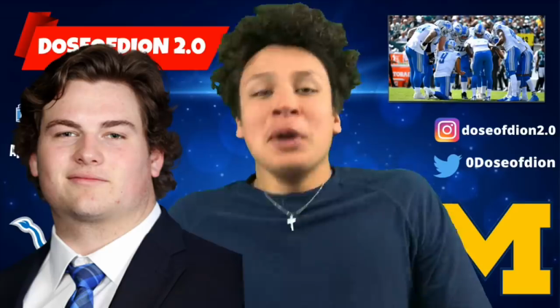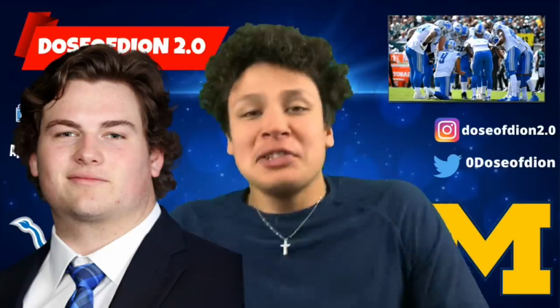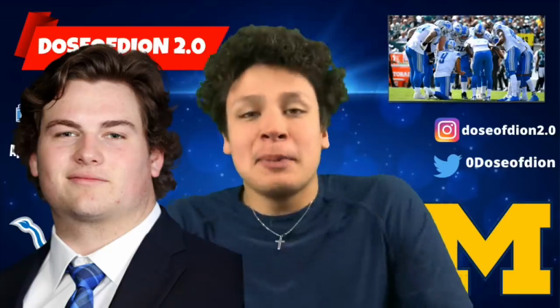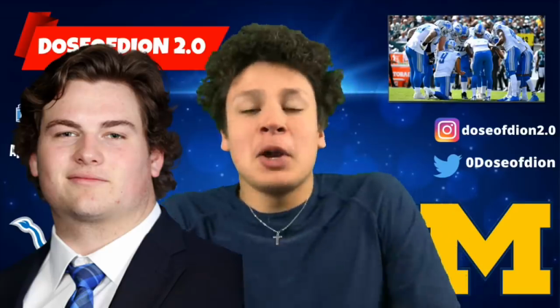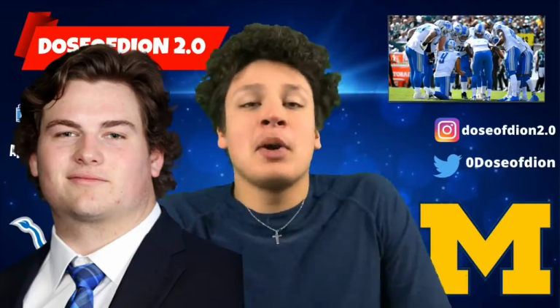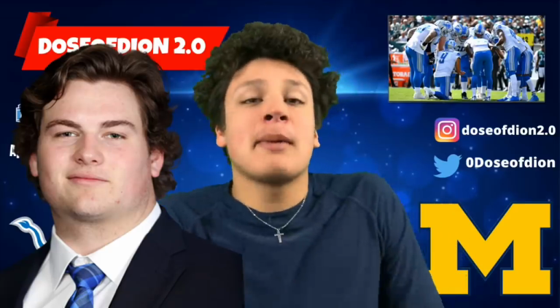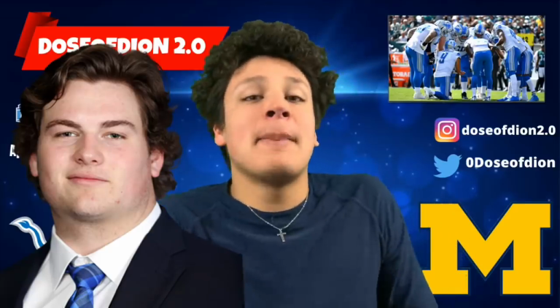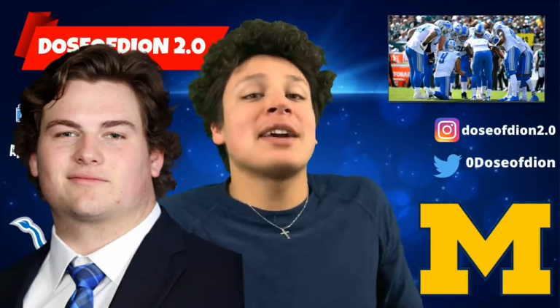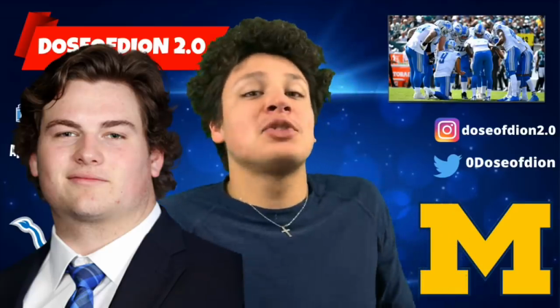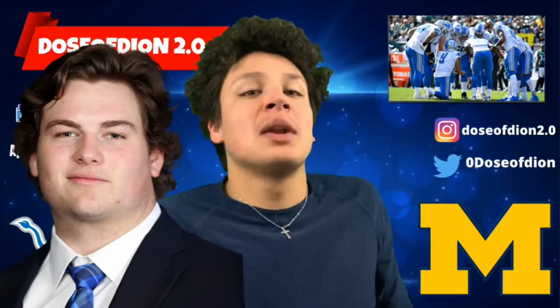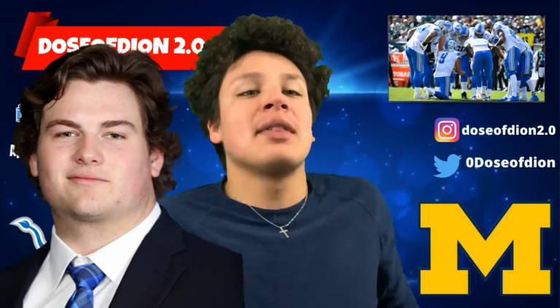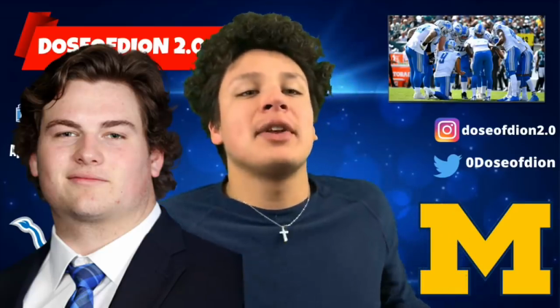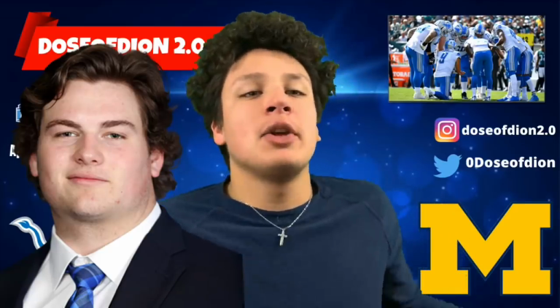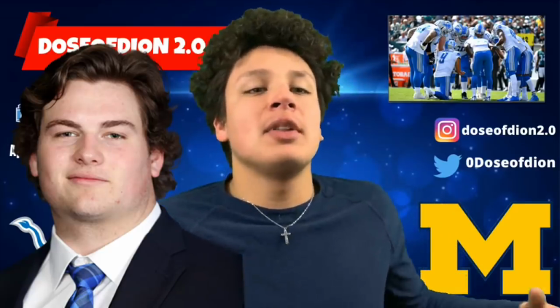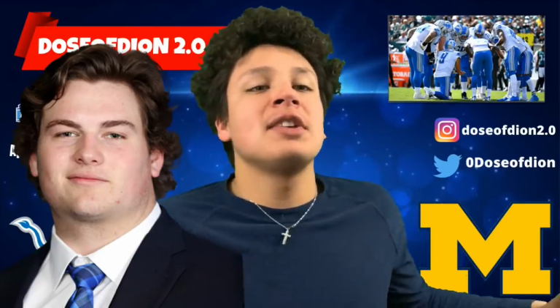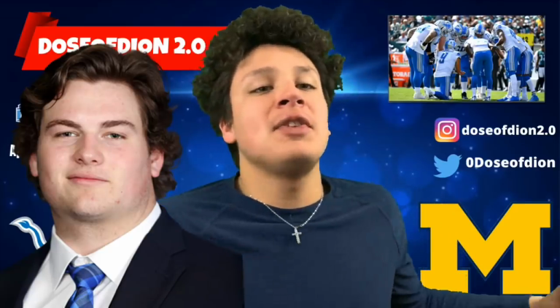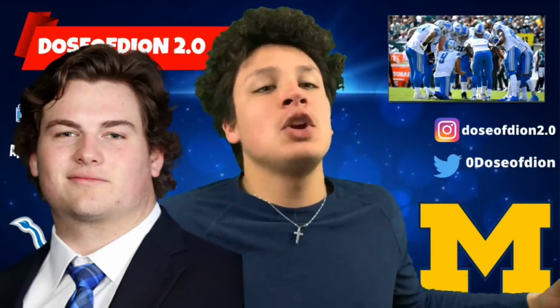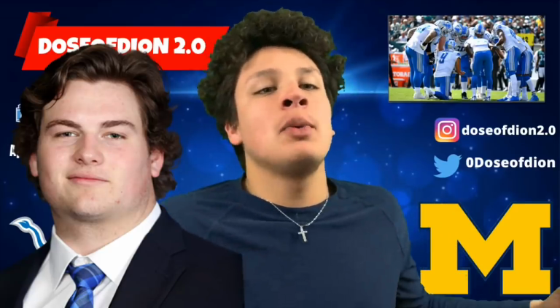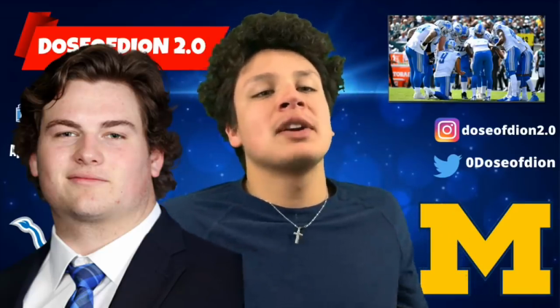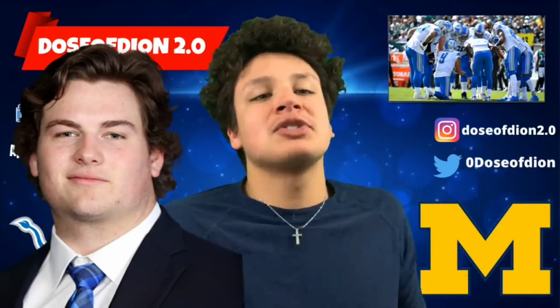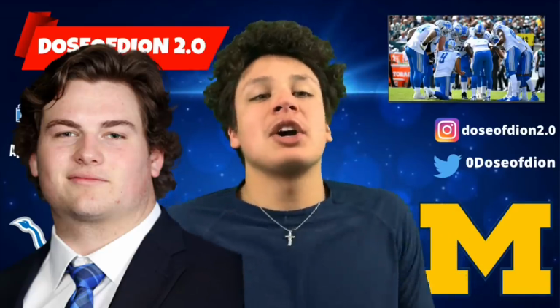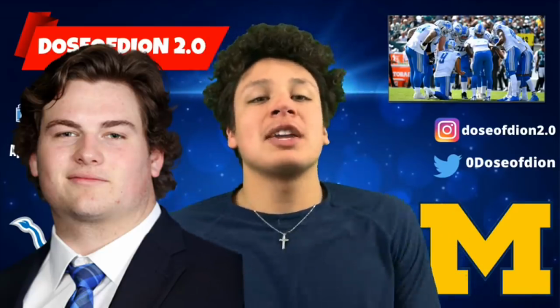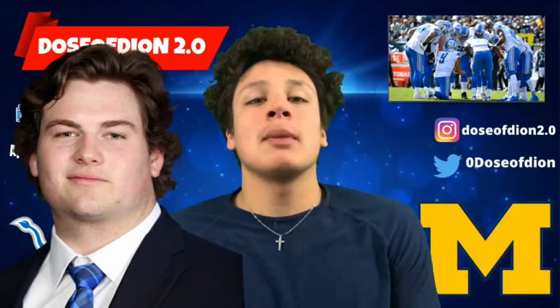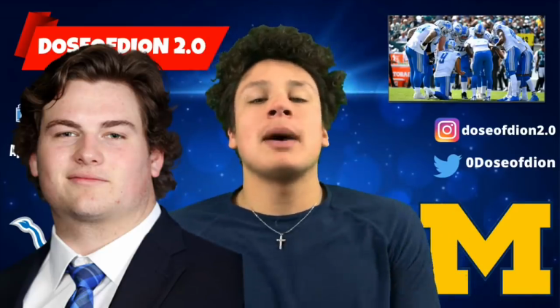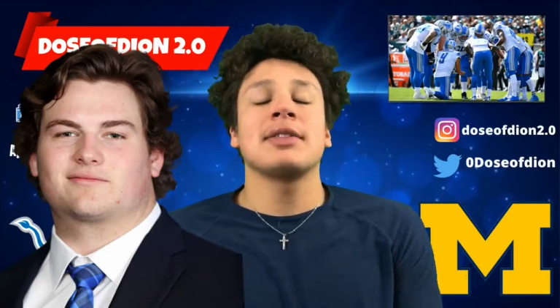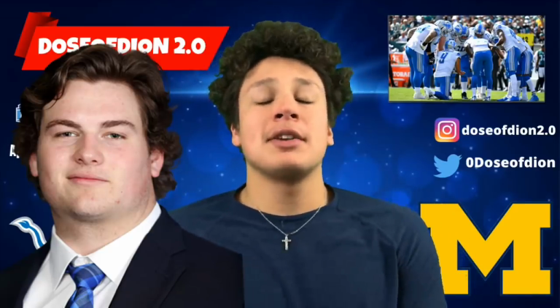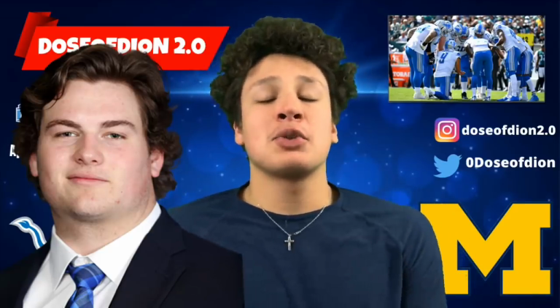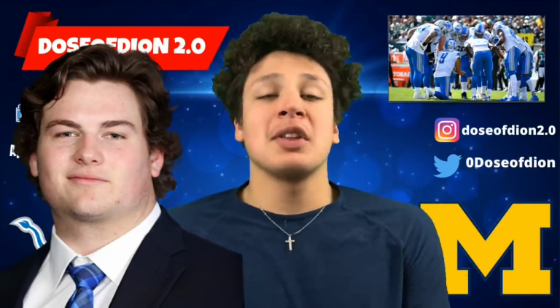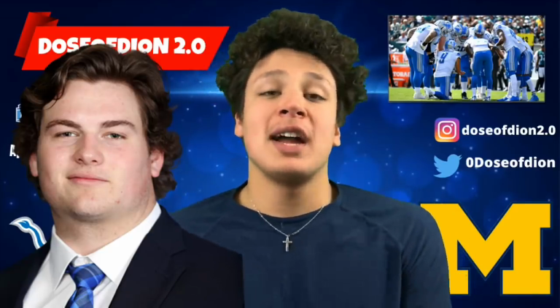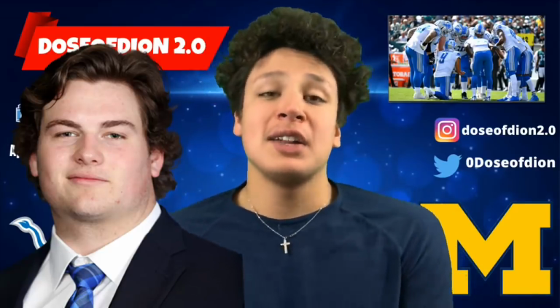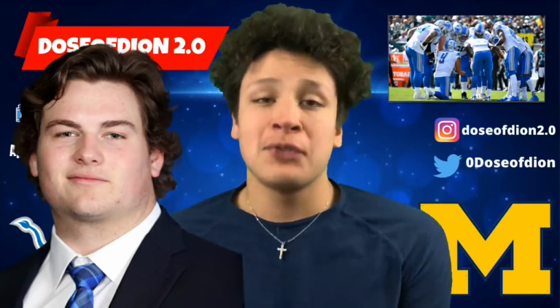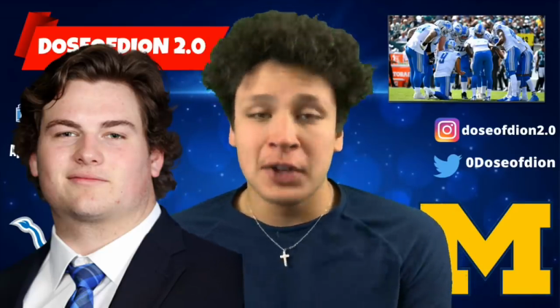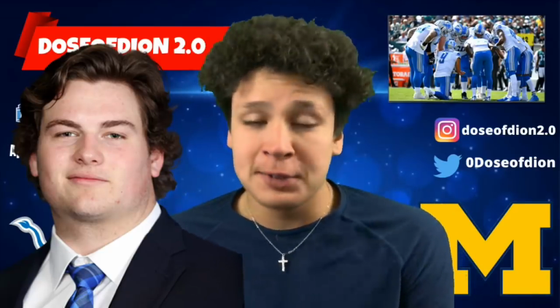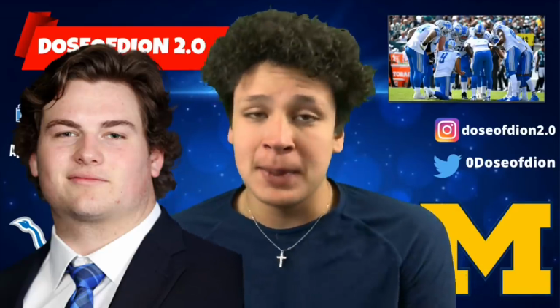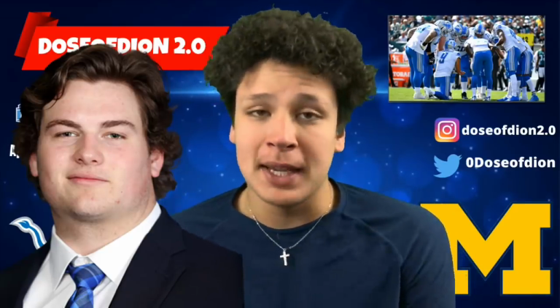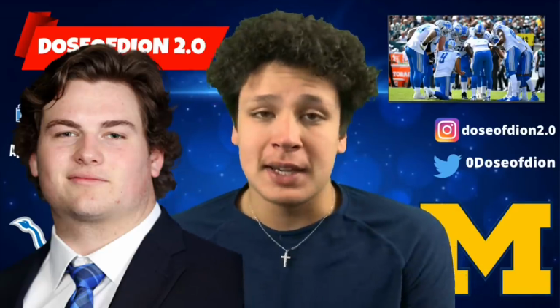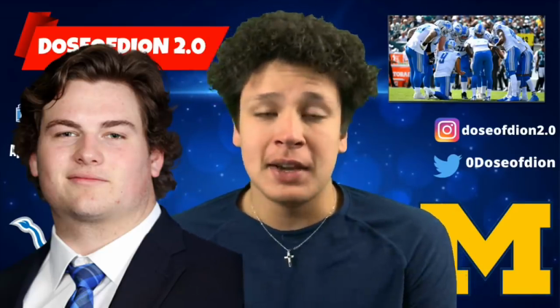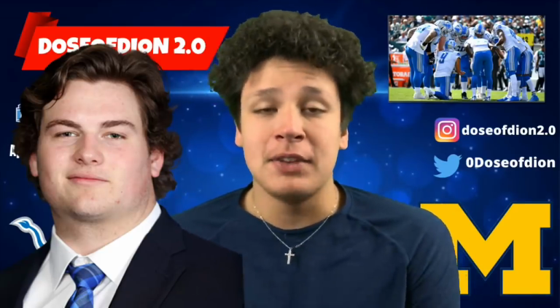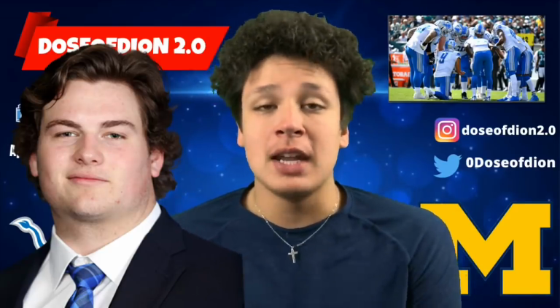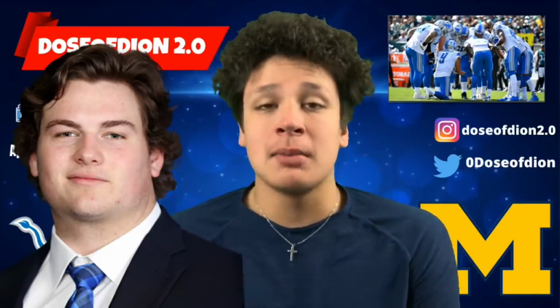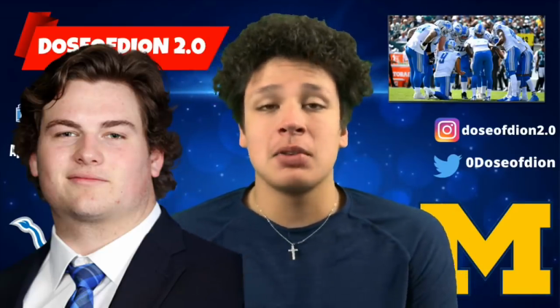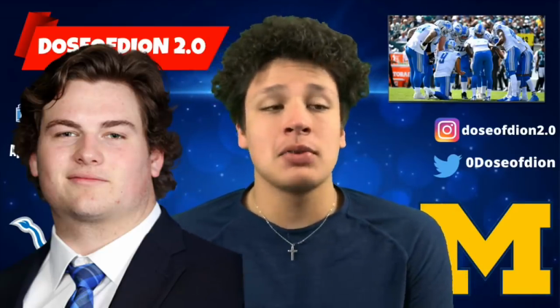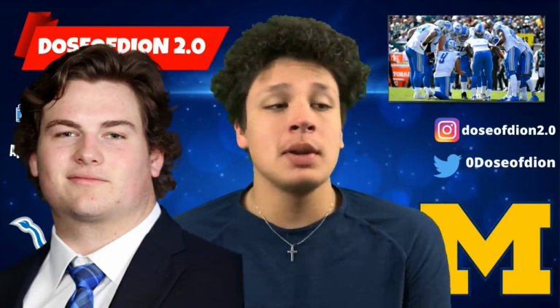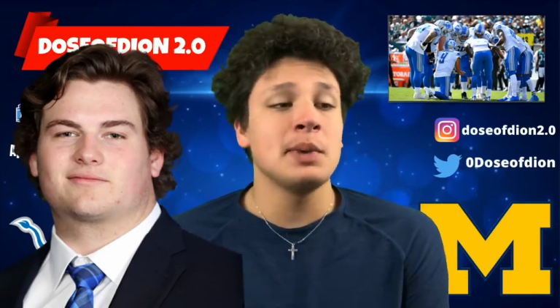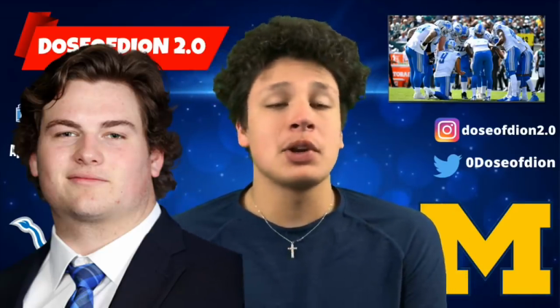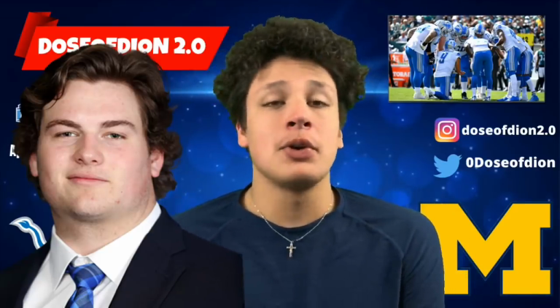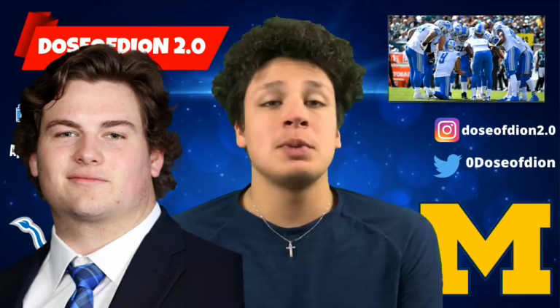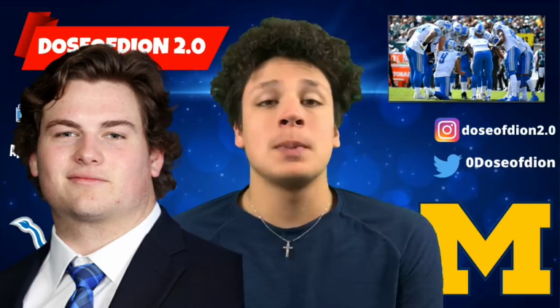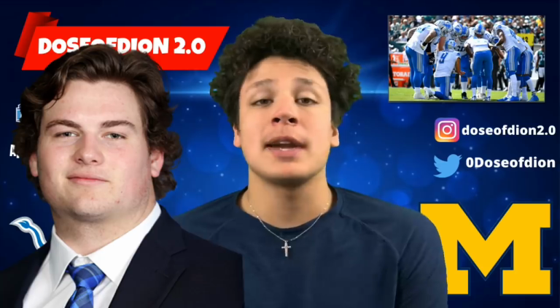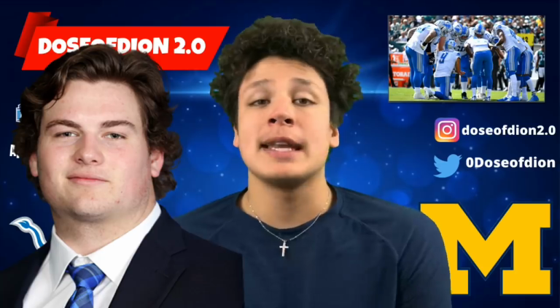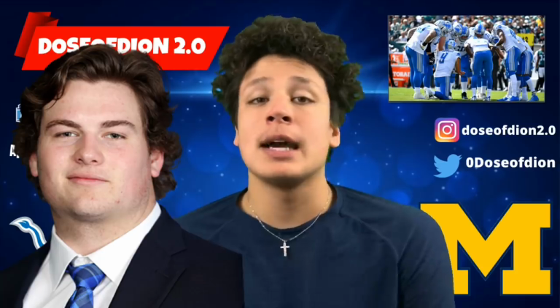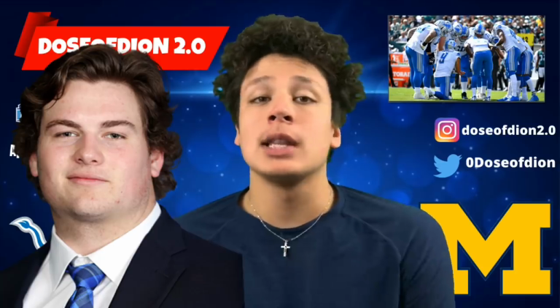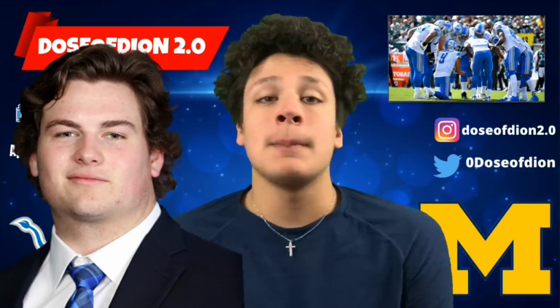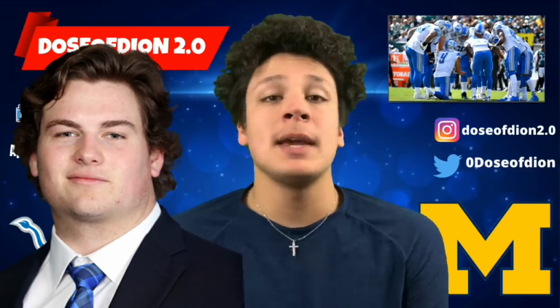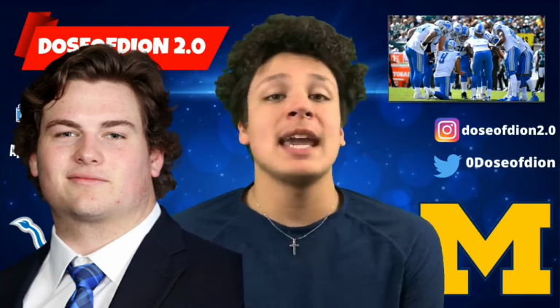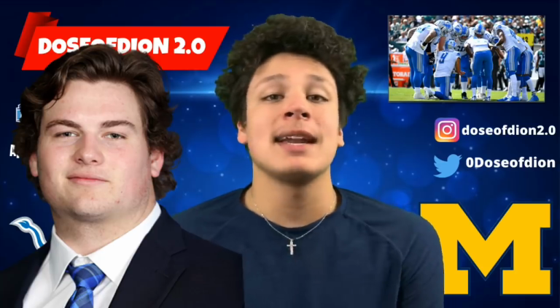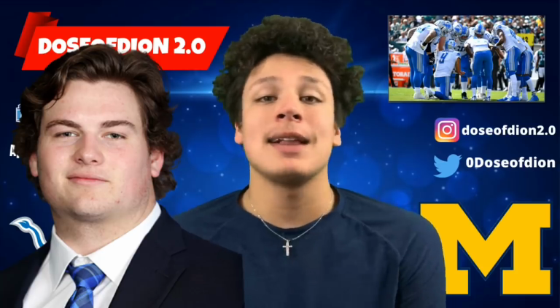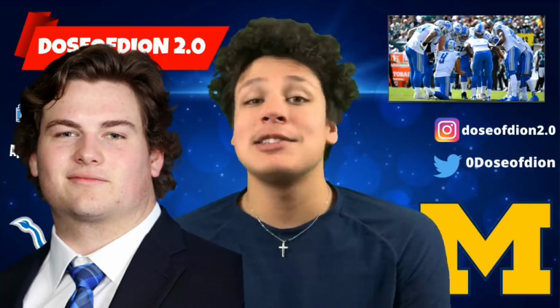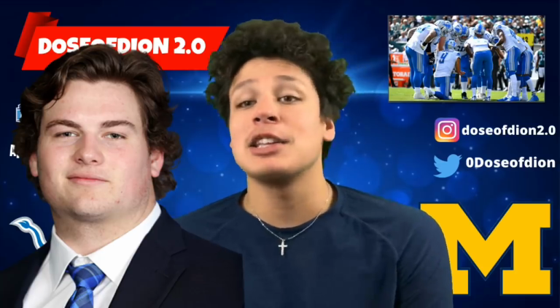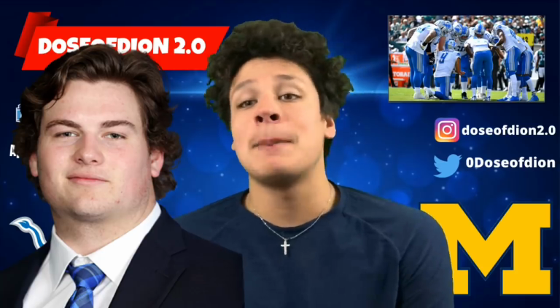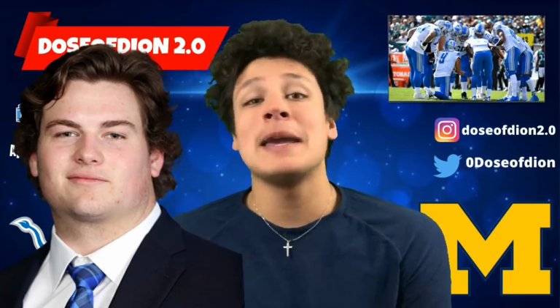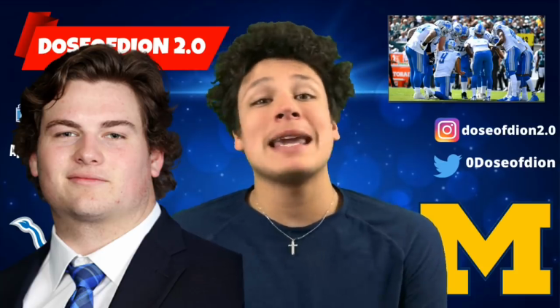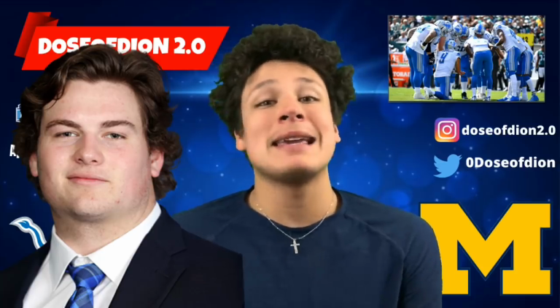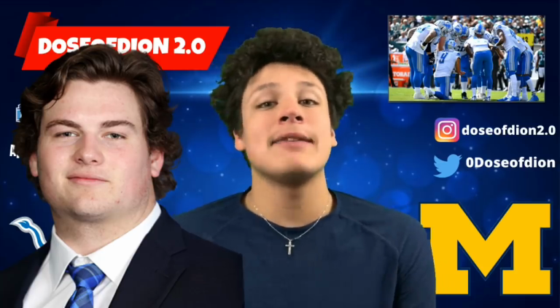What is up y'all, welcome back to another video. In this video we are talking about the Detroit Lions' first pick of day number three. We are going to be breaking down that pick, analyzing it, and giving it a letter grade.